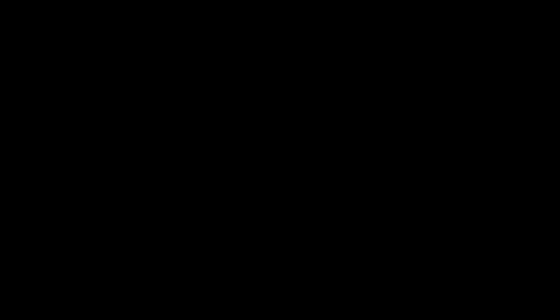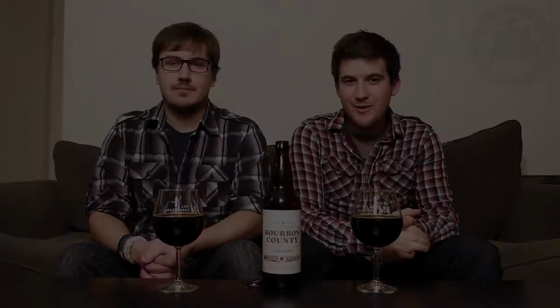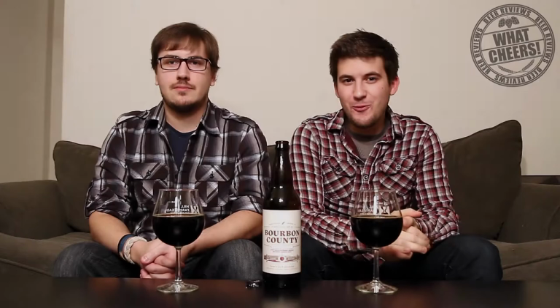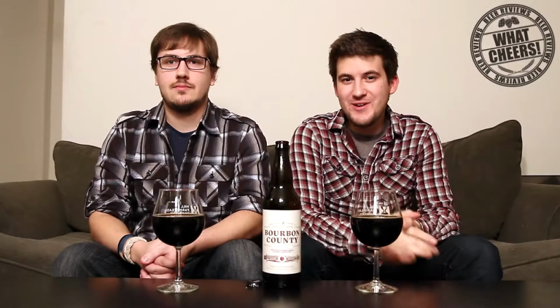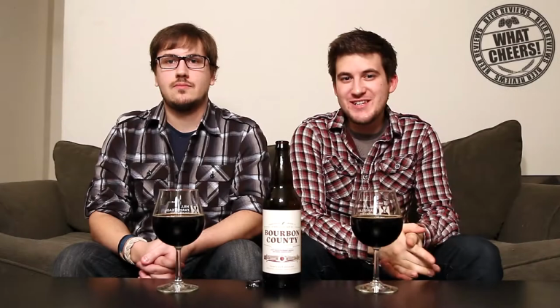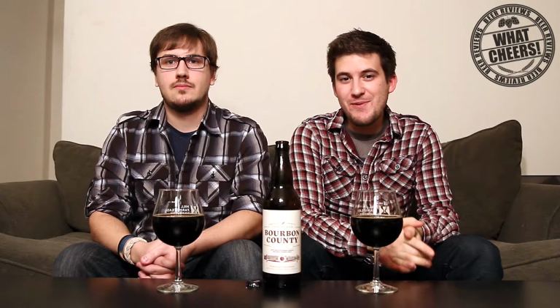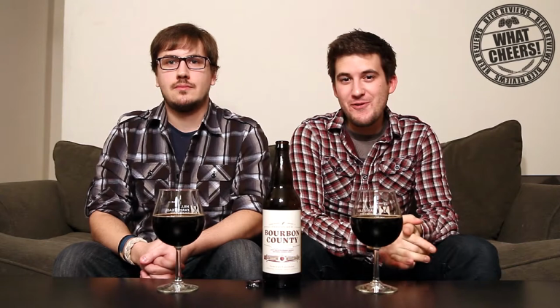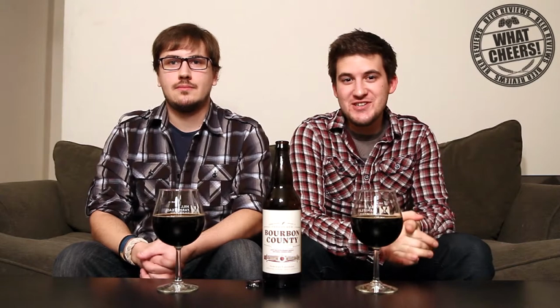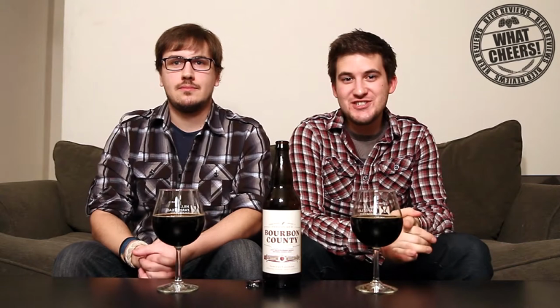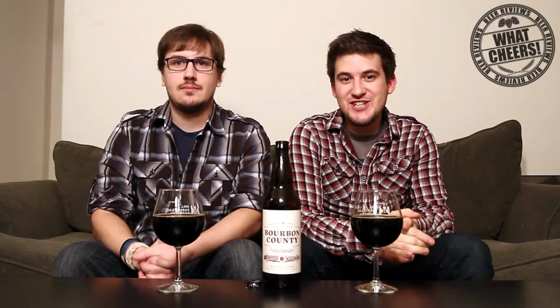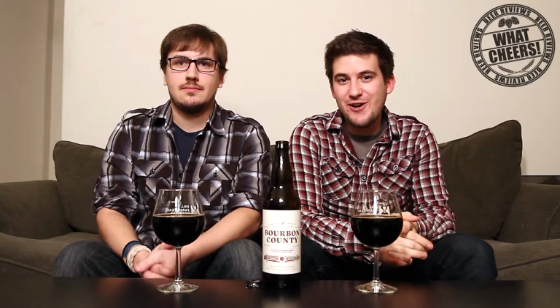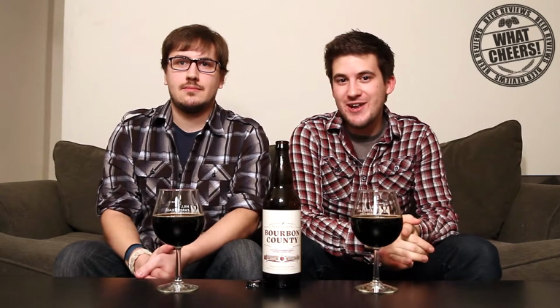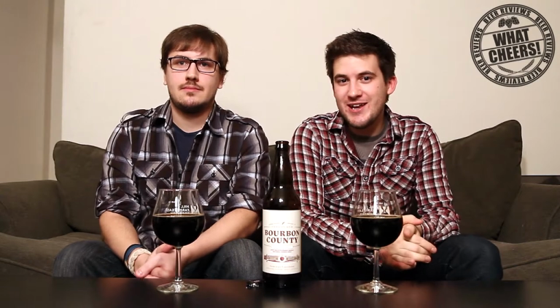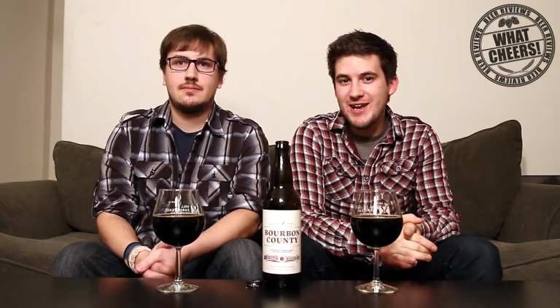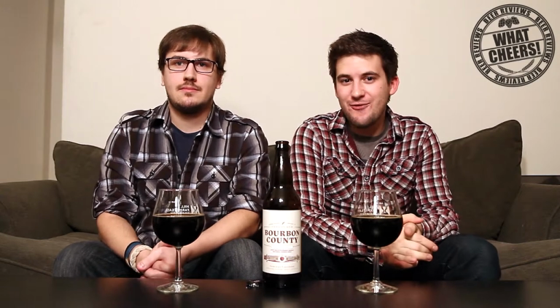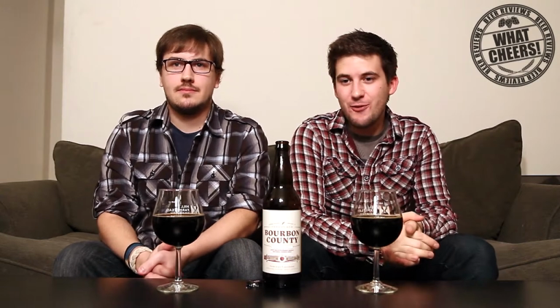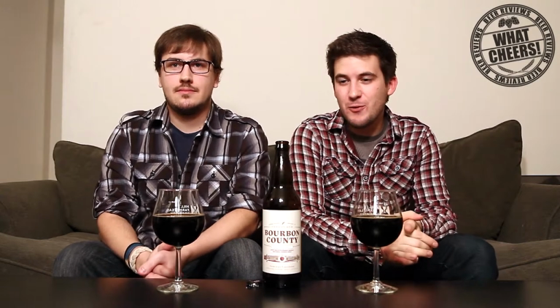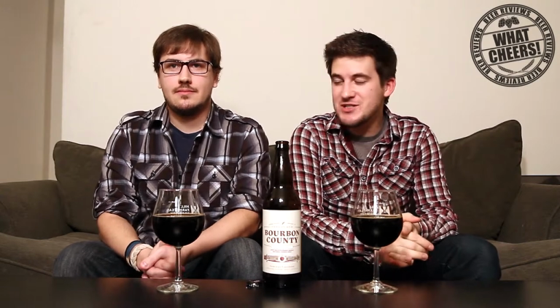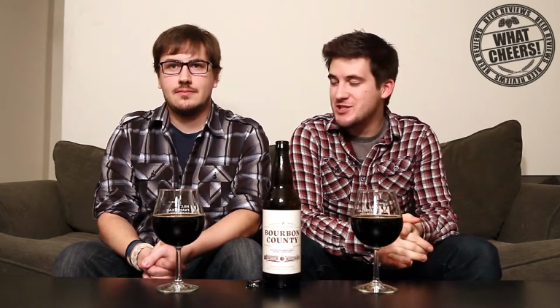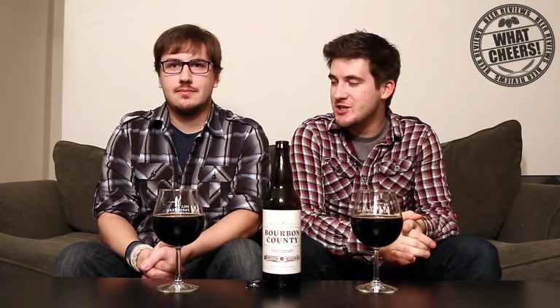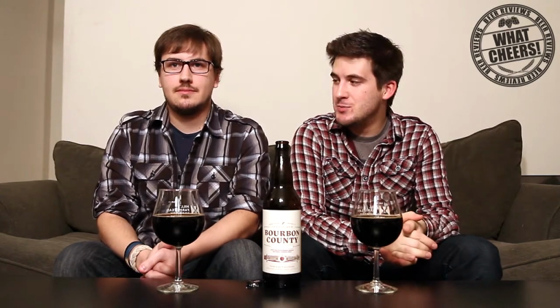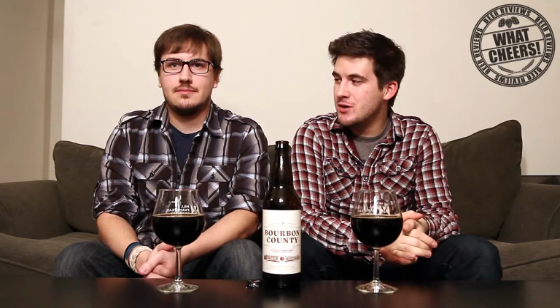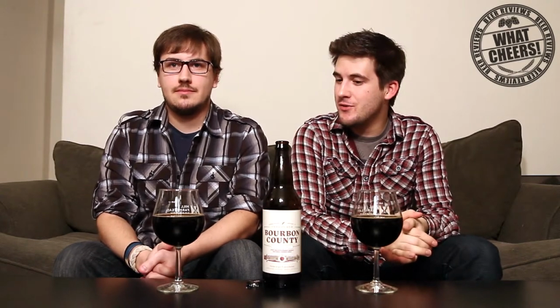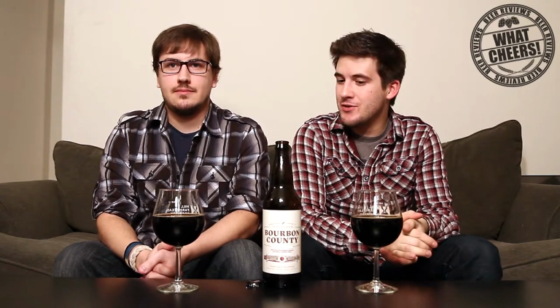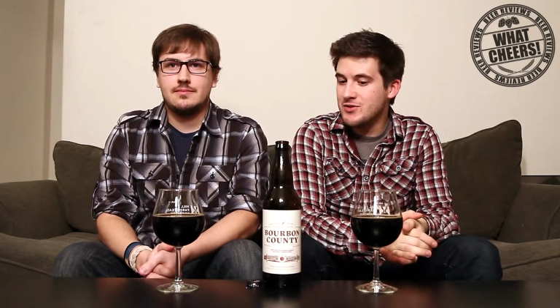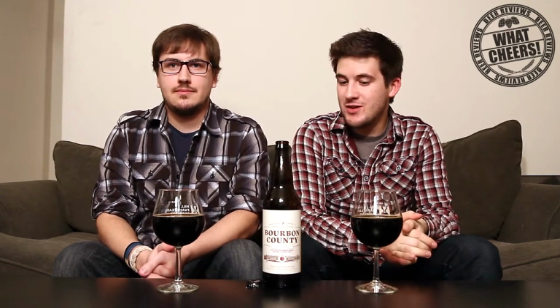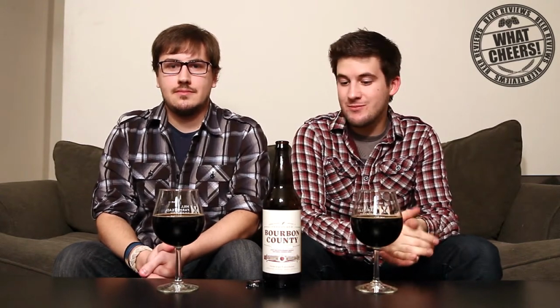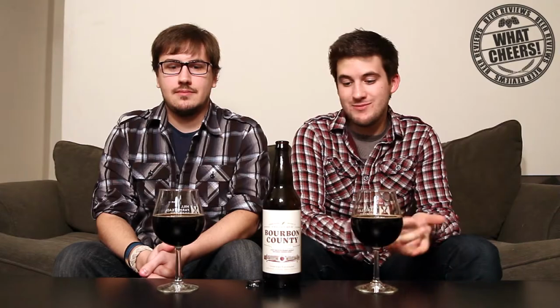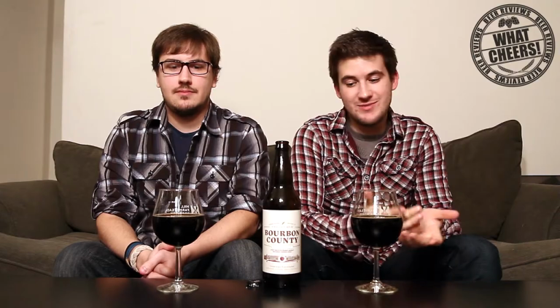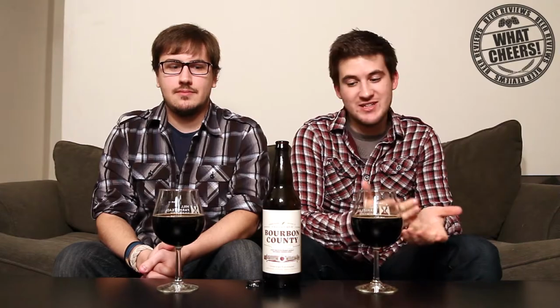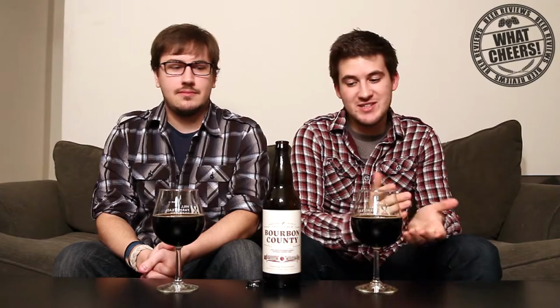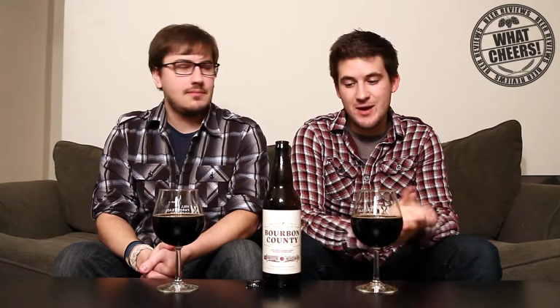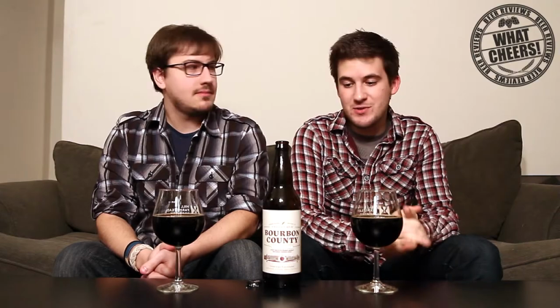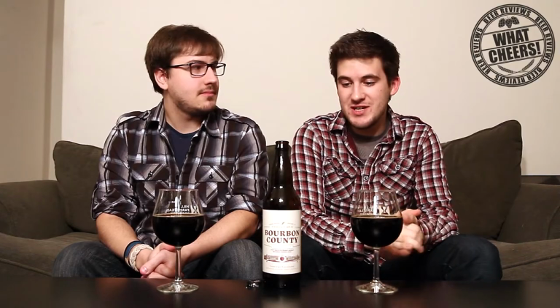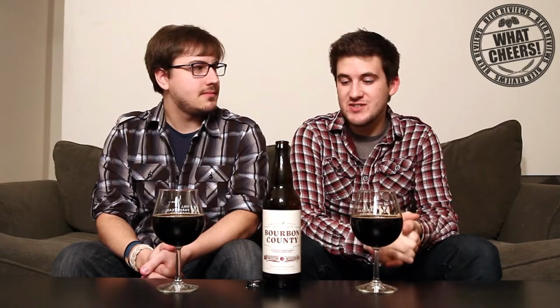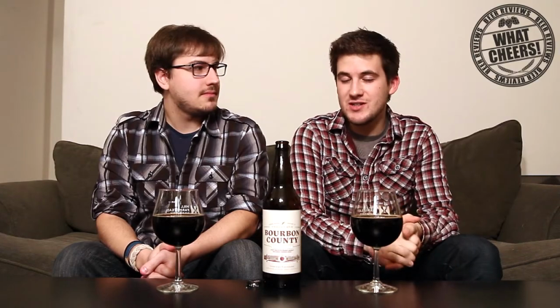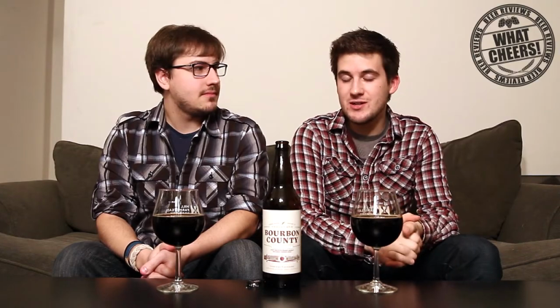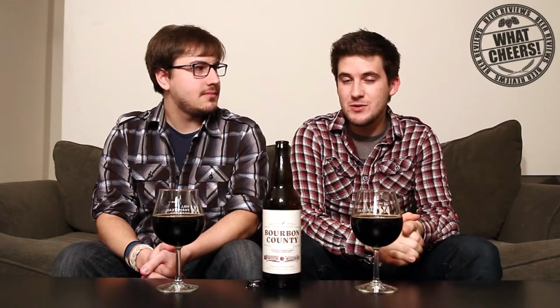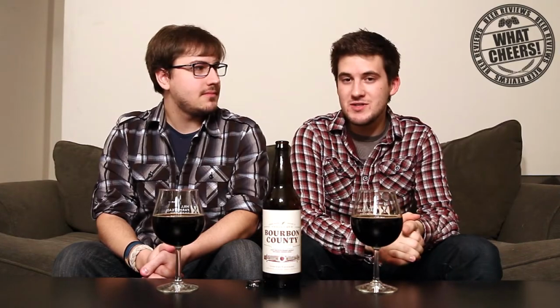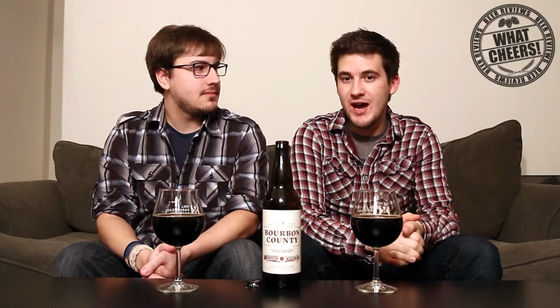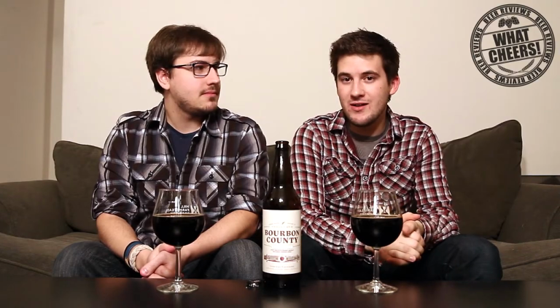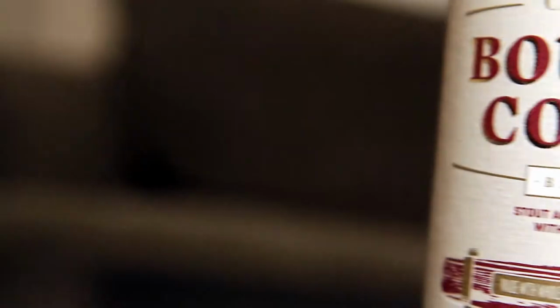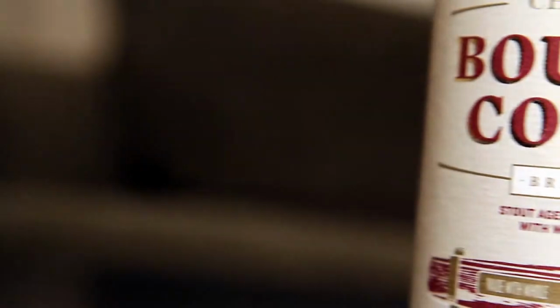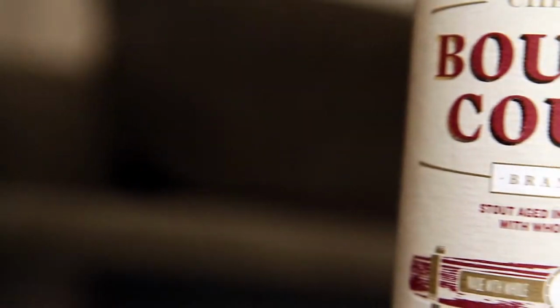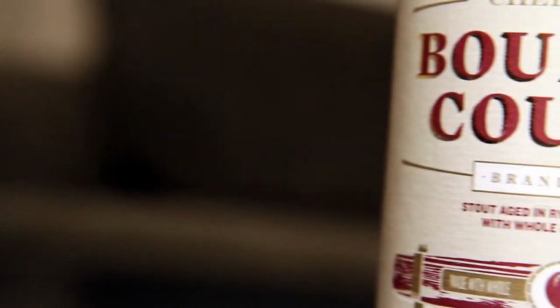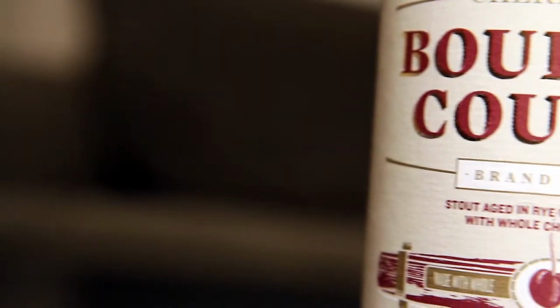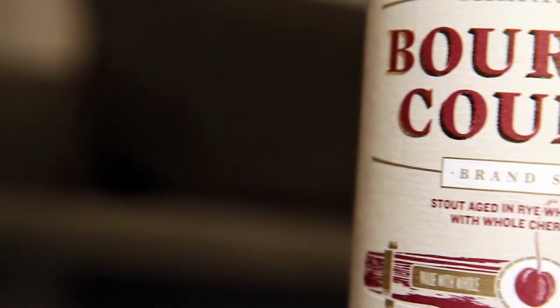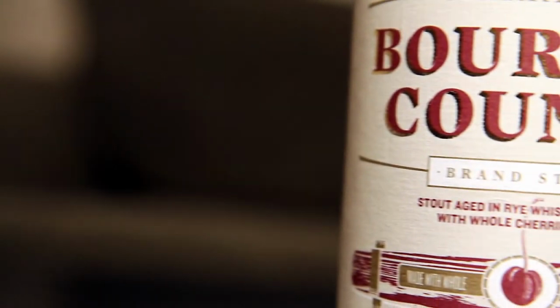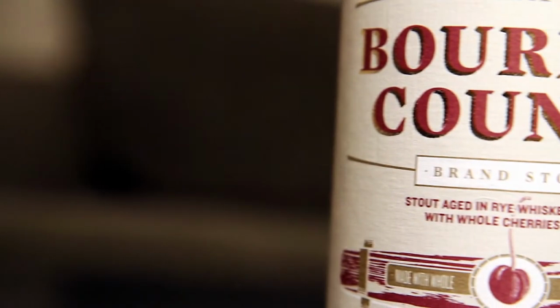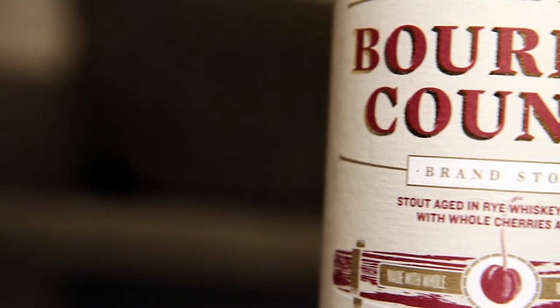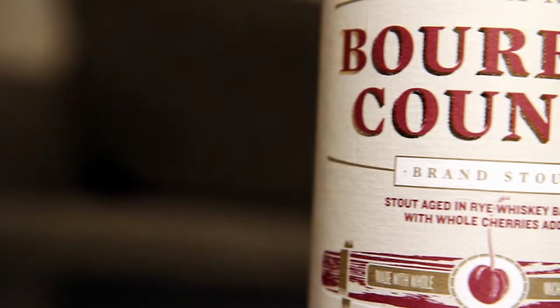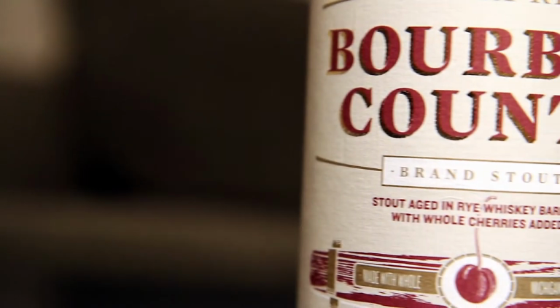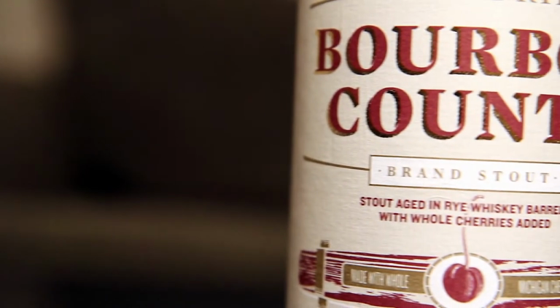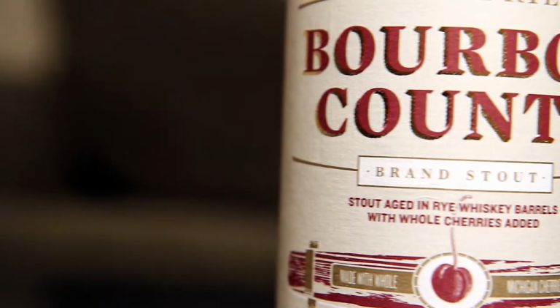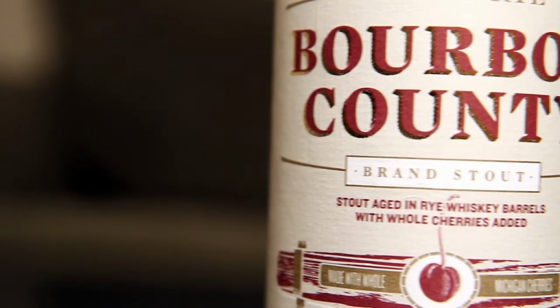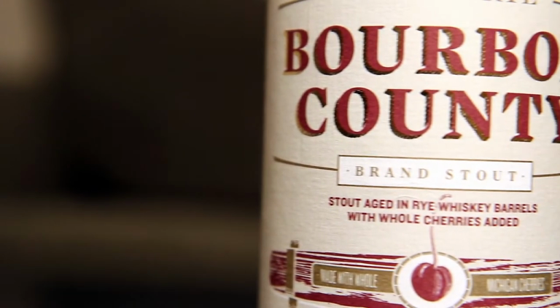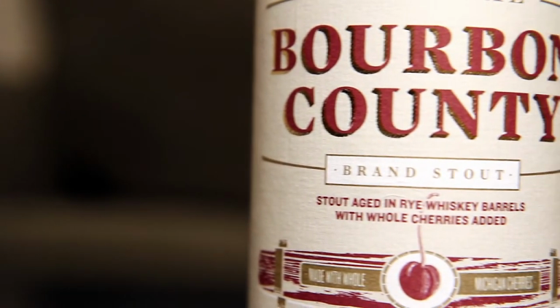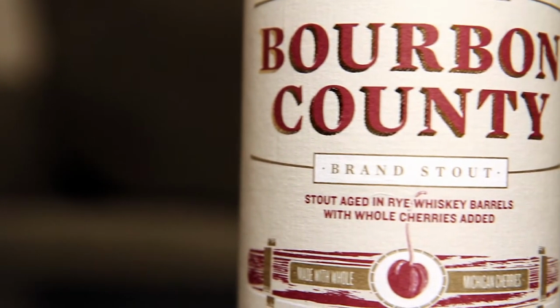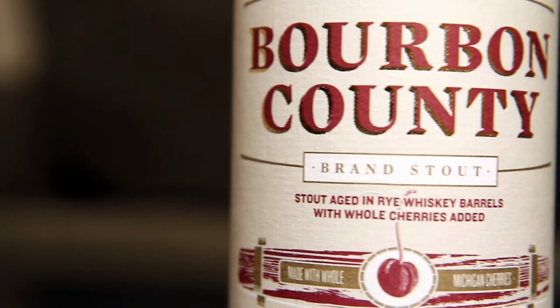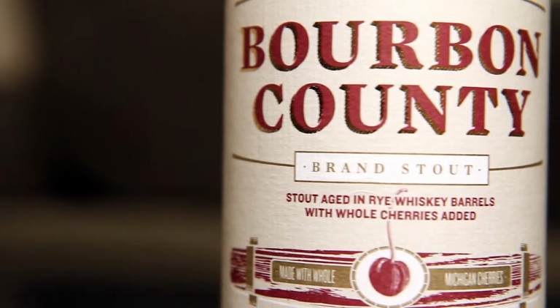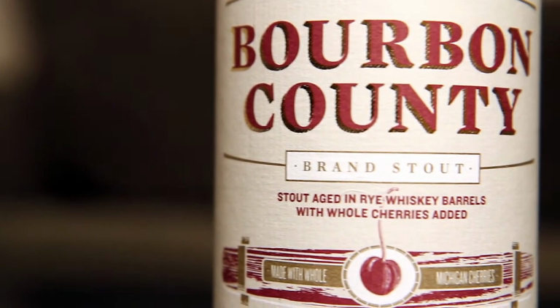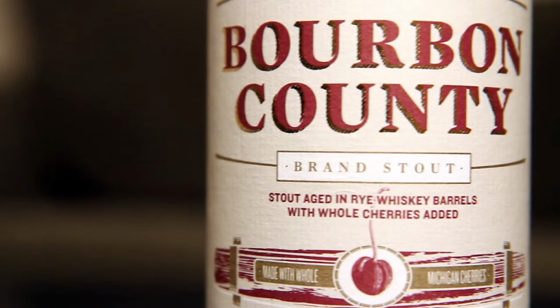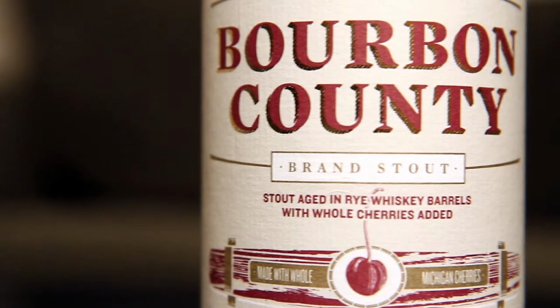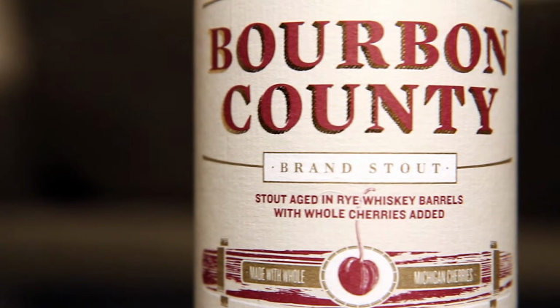What's up, everyone? It's Jared and Nick for WhatCheers Beer Reviews, and this time we're tasting Goose Island's Bourbon County Brand Stout, the cherry variation.